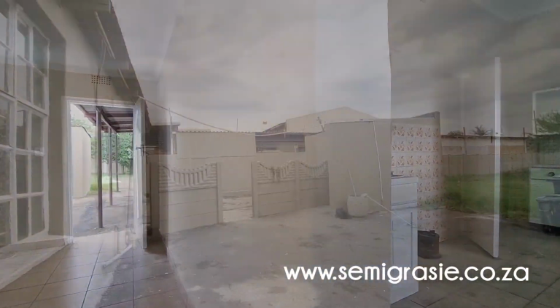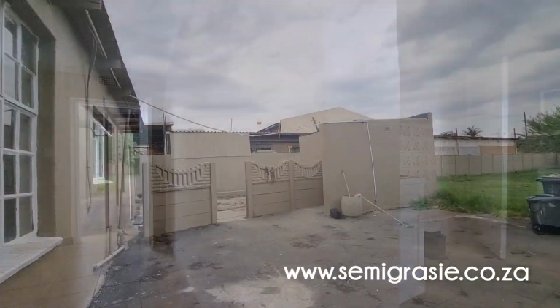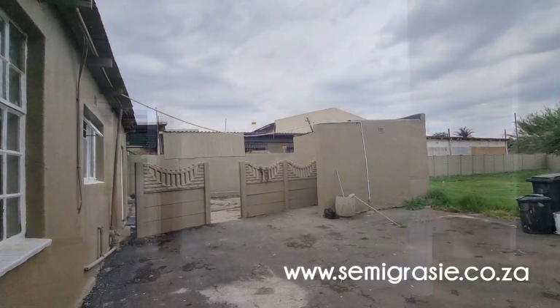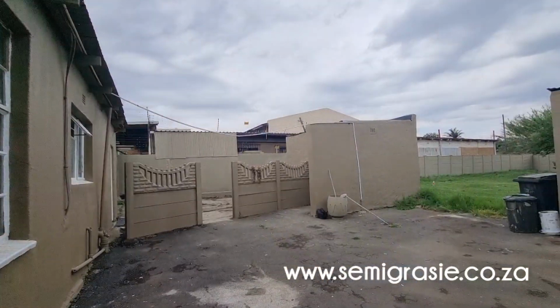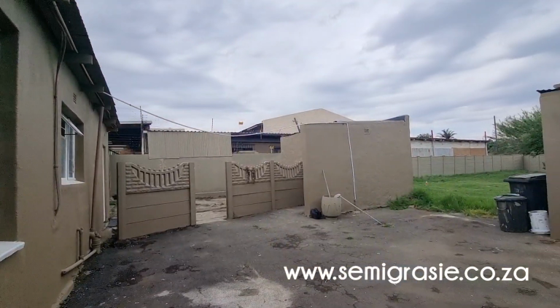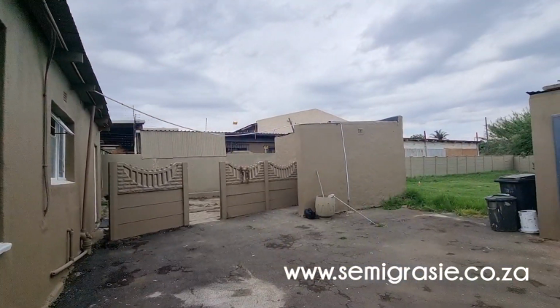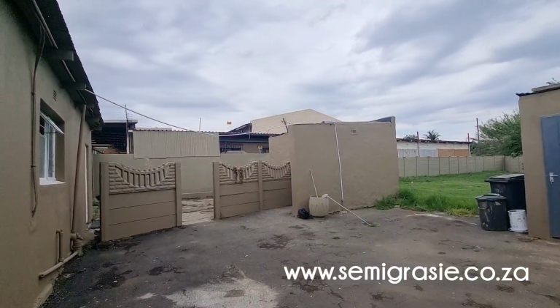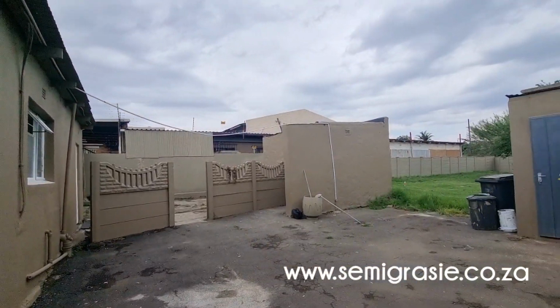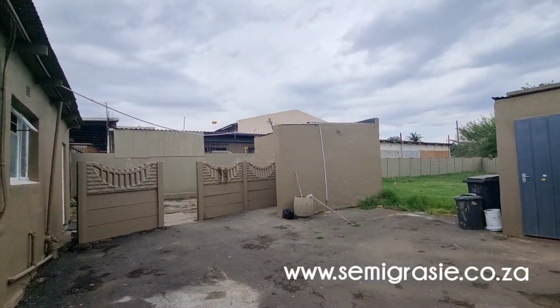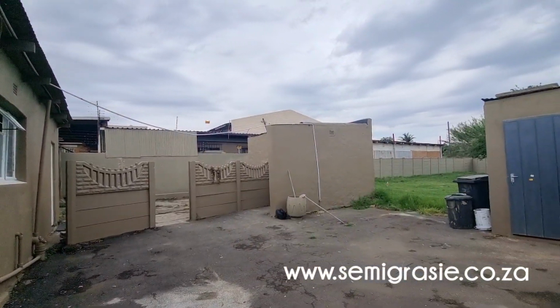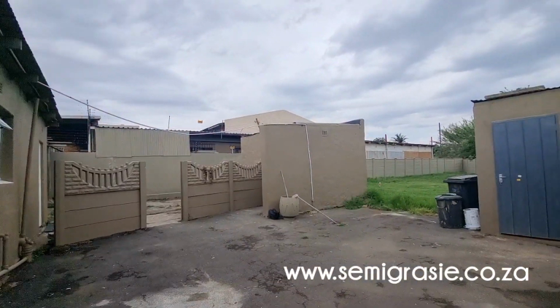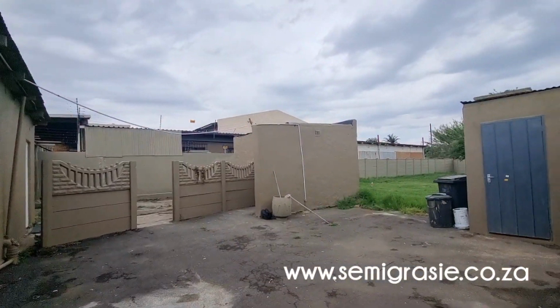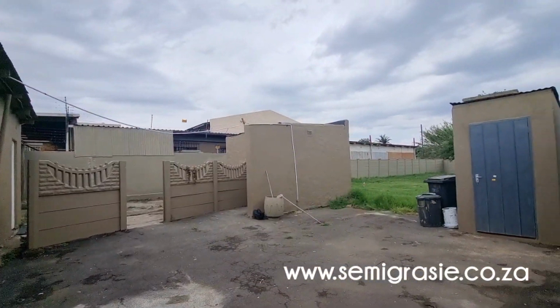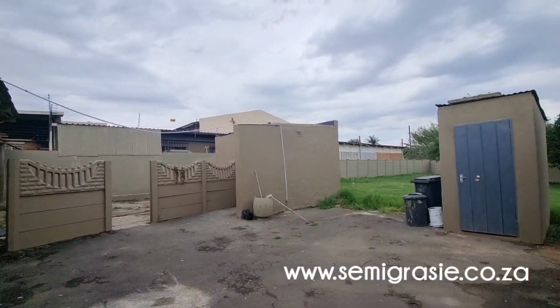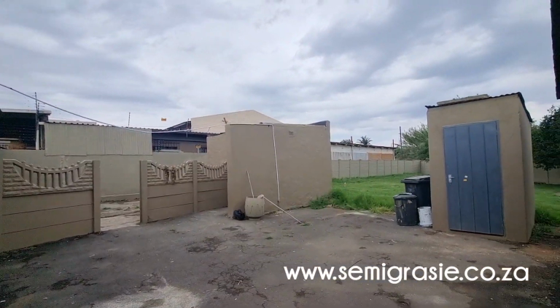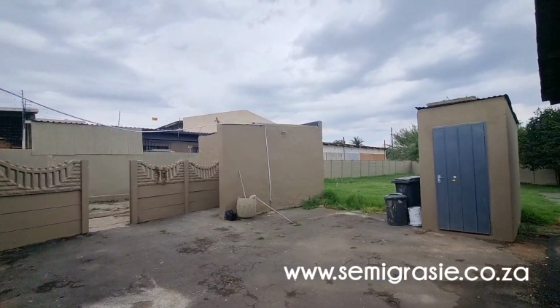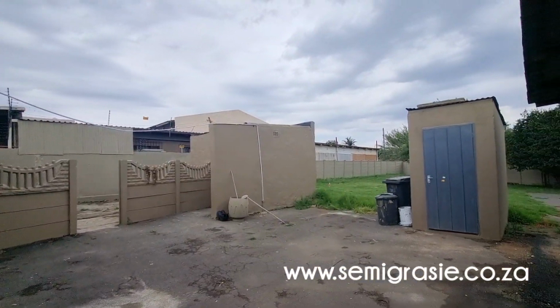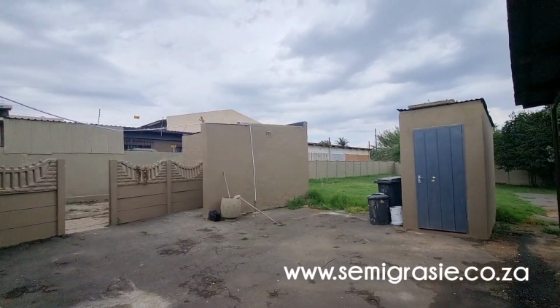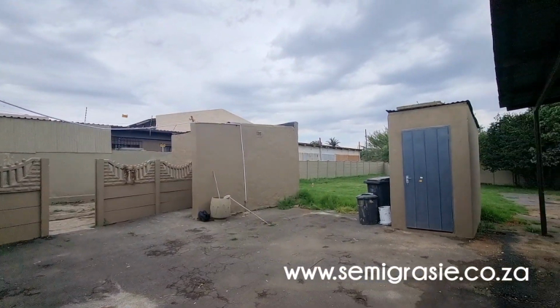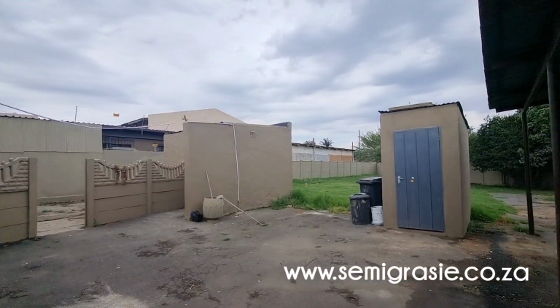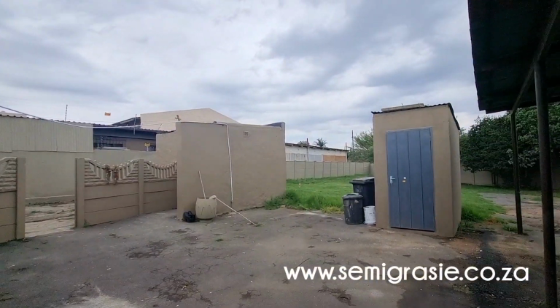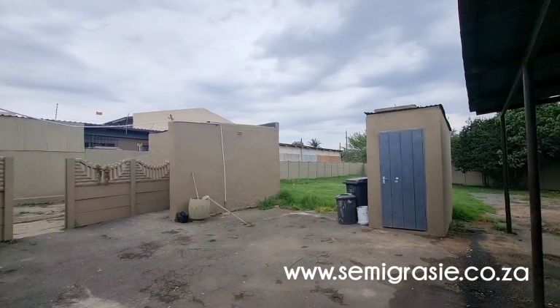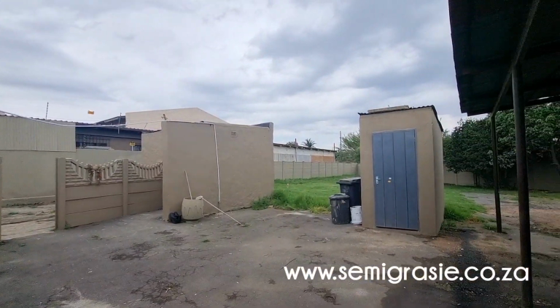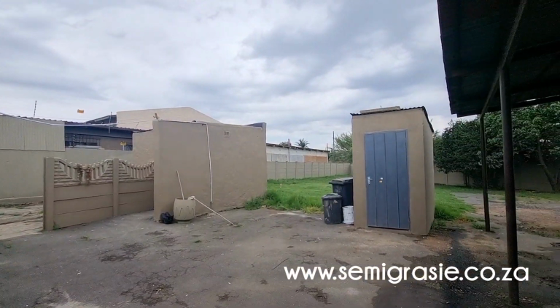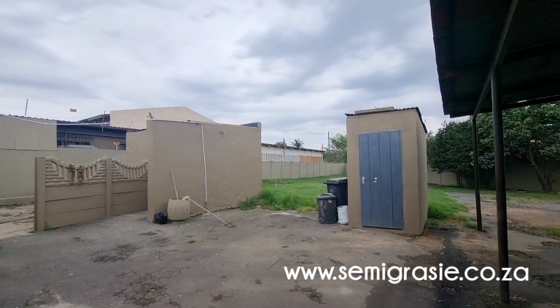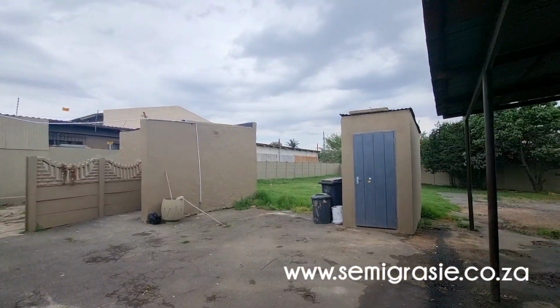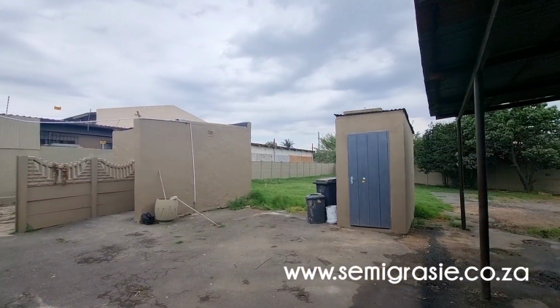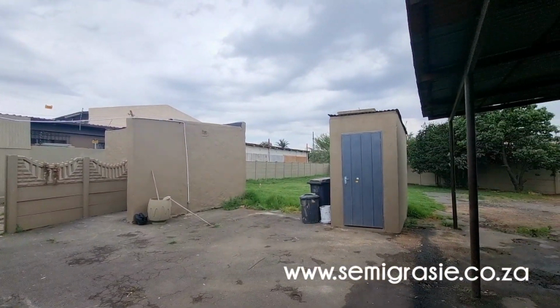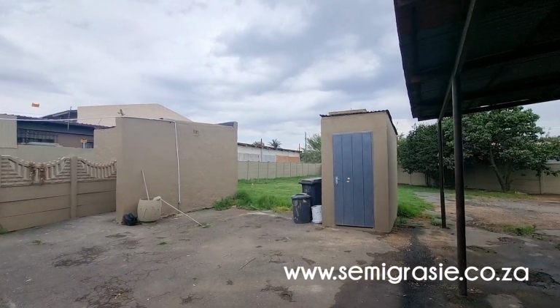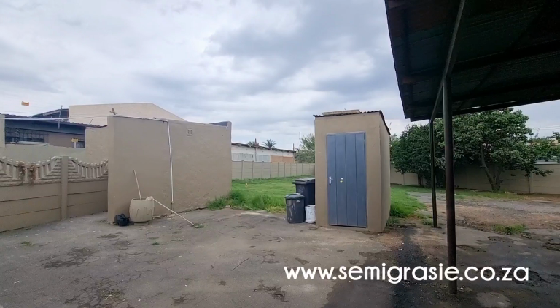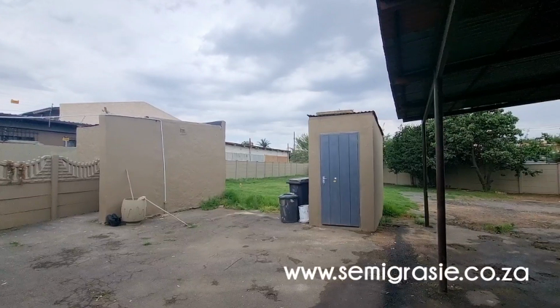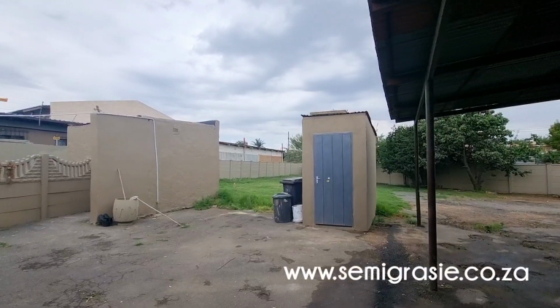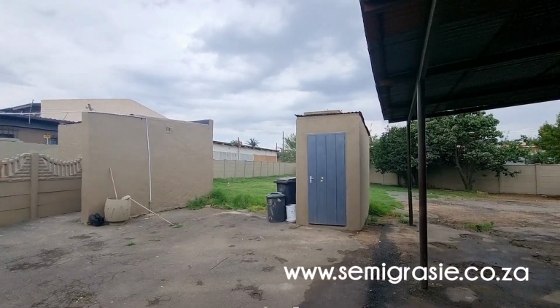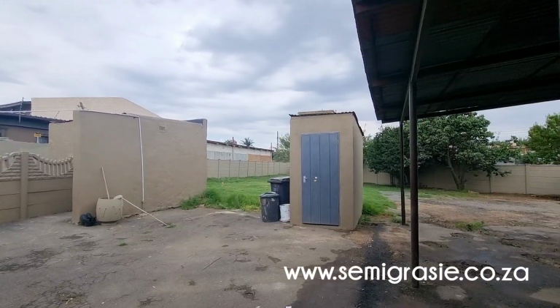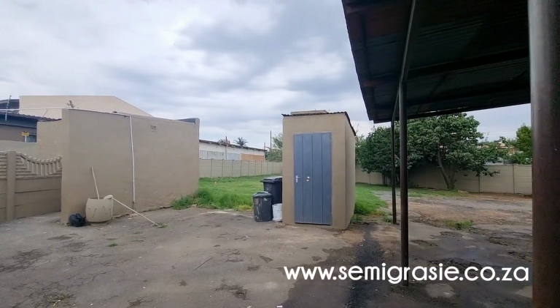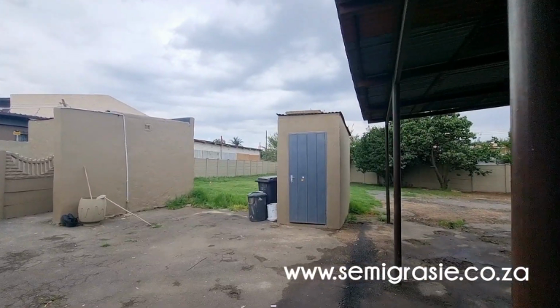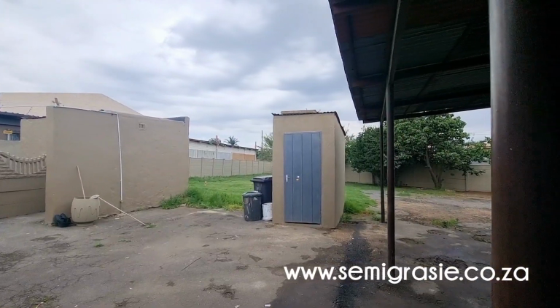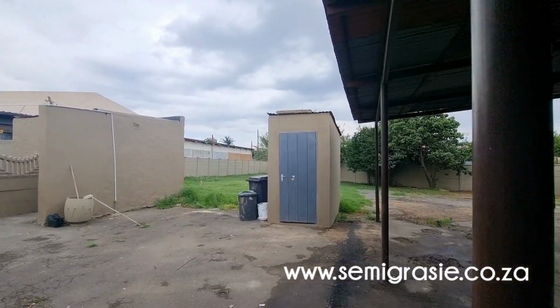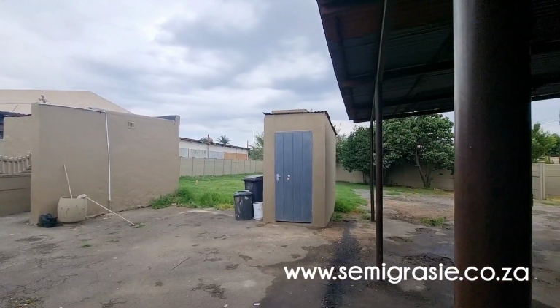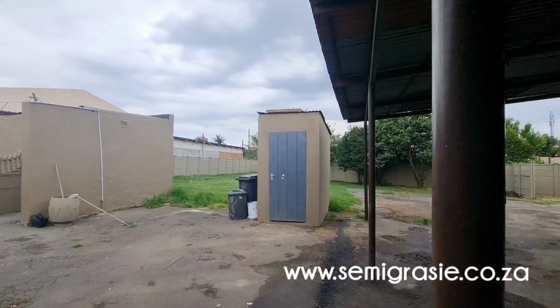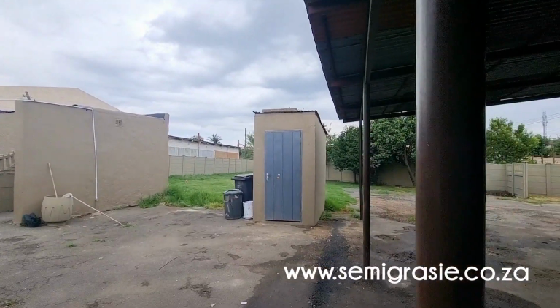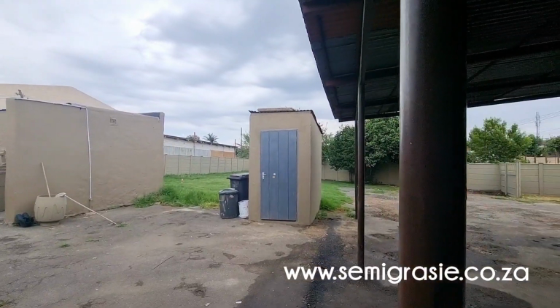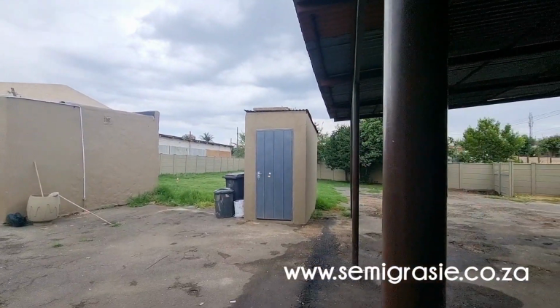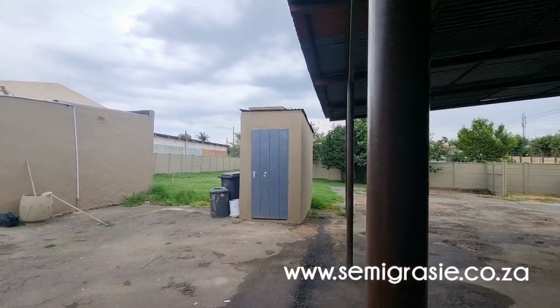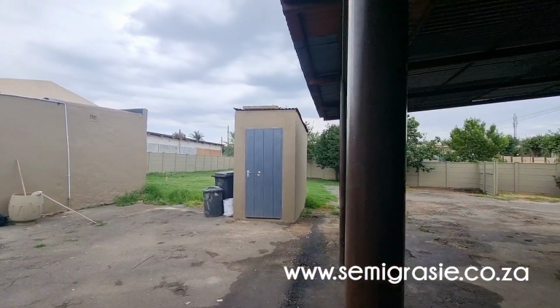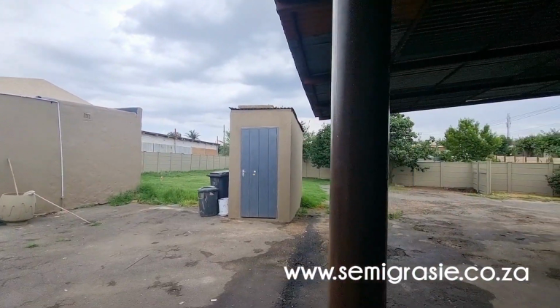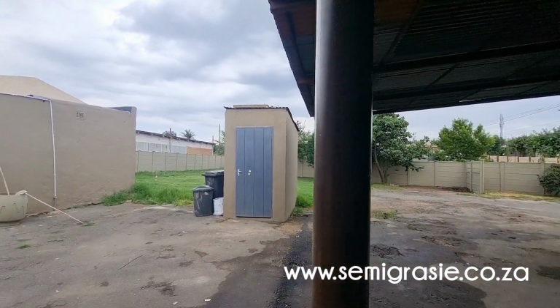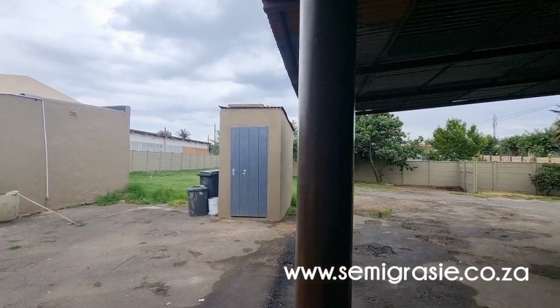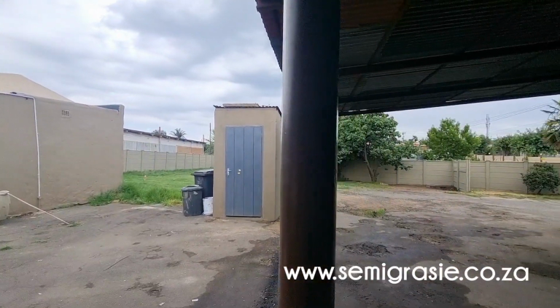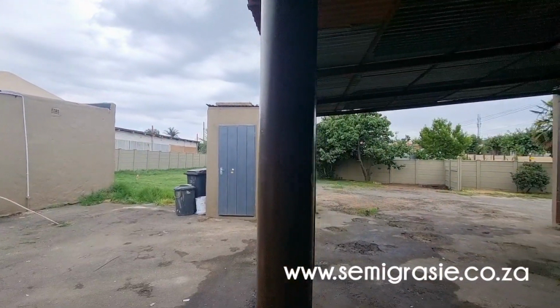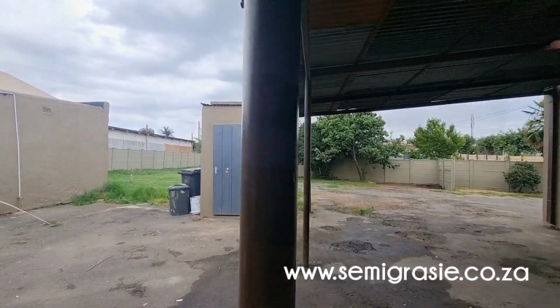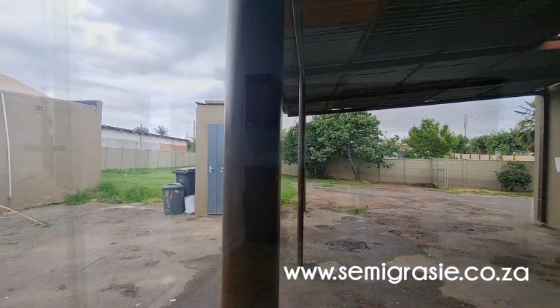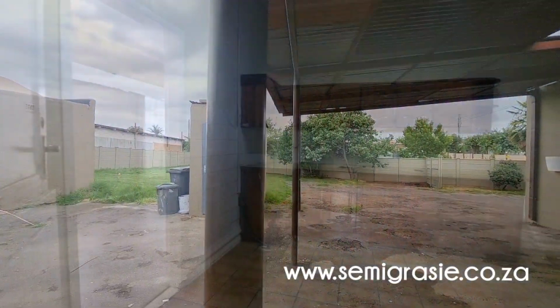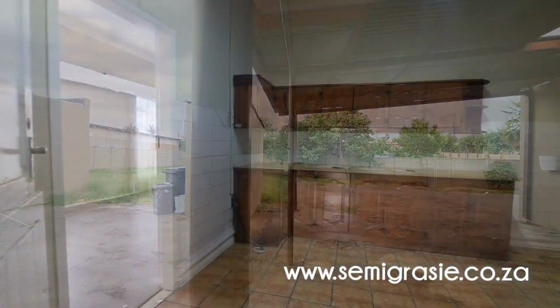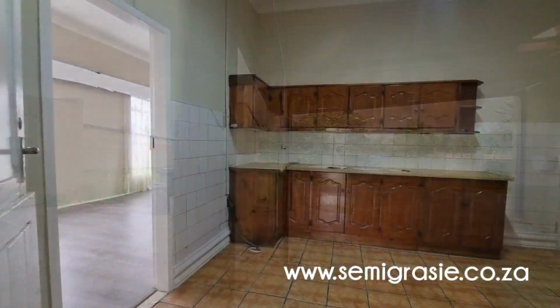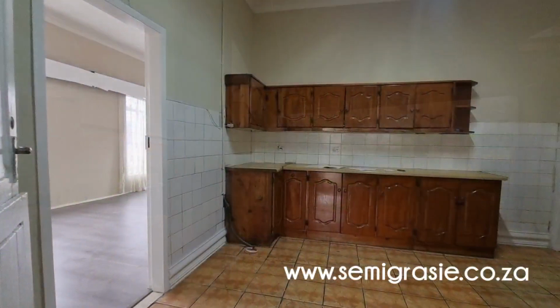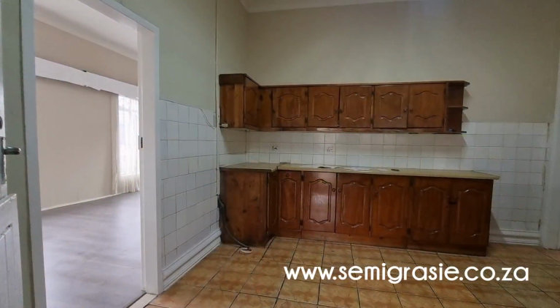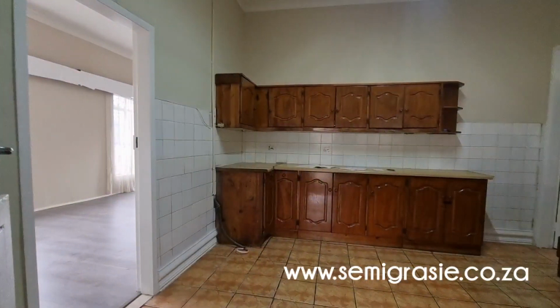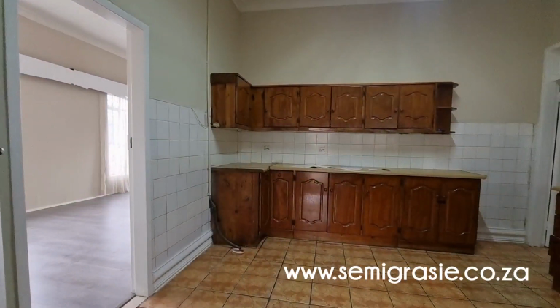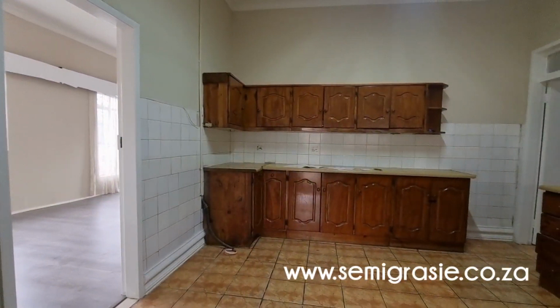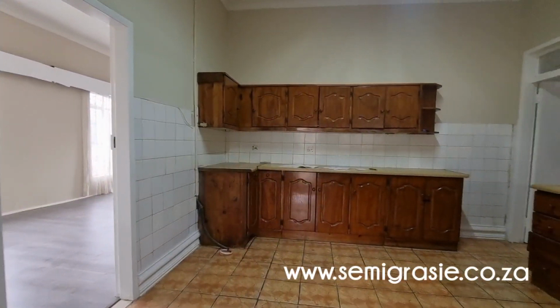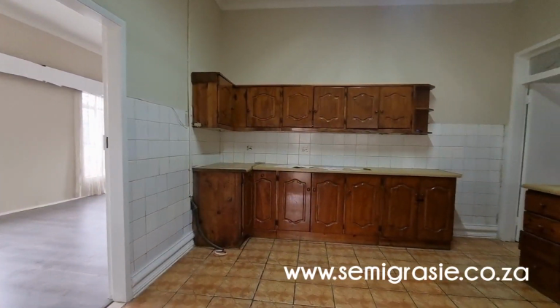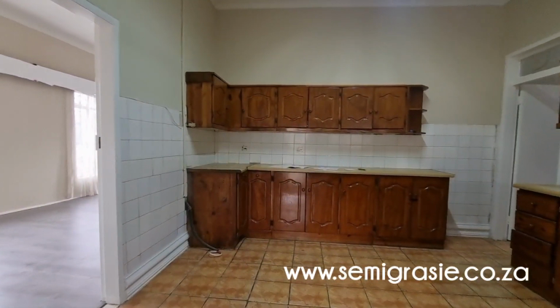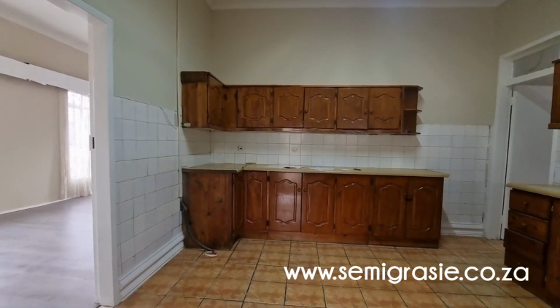The backyard is spacious. Let's go into the main house again, to the kitchen.